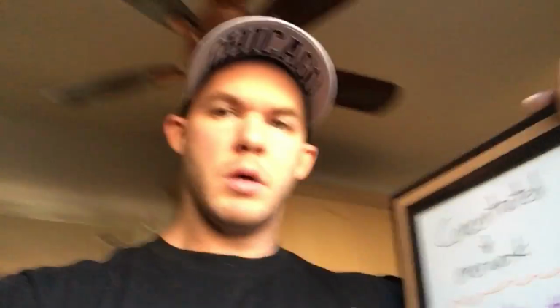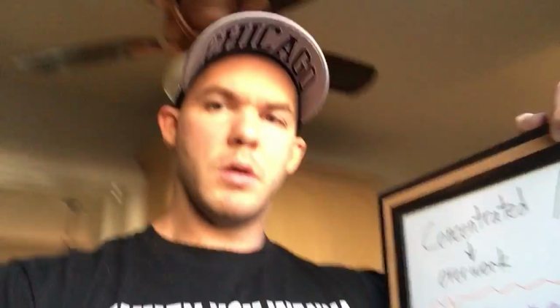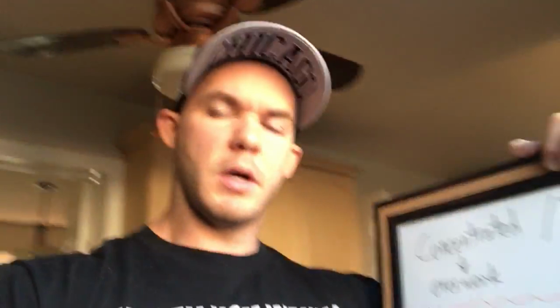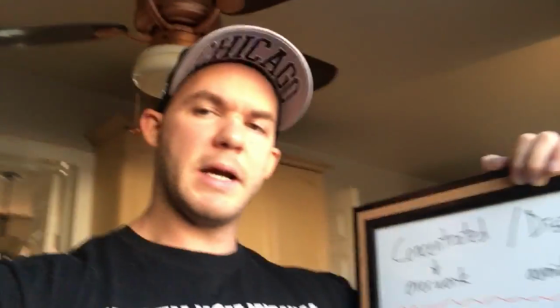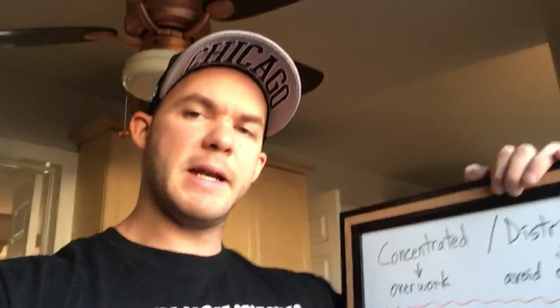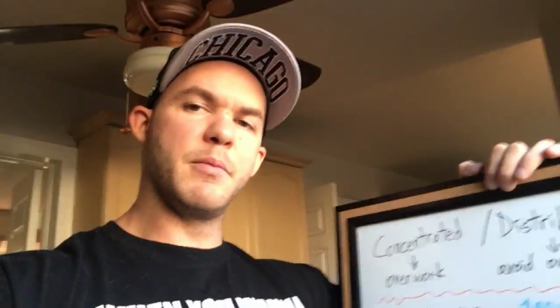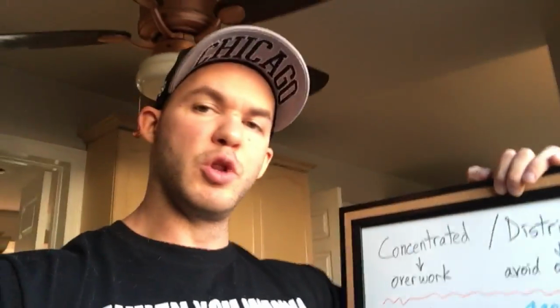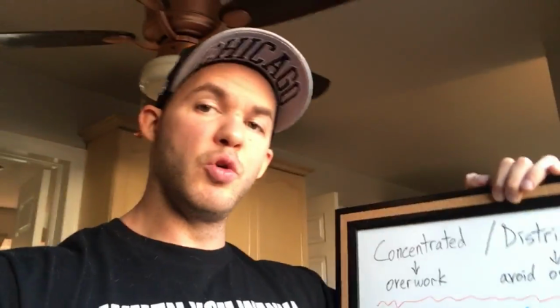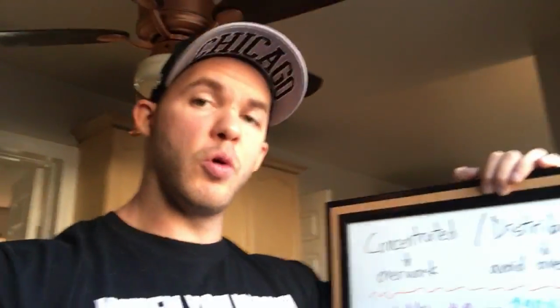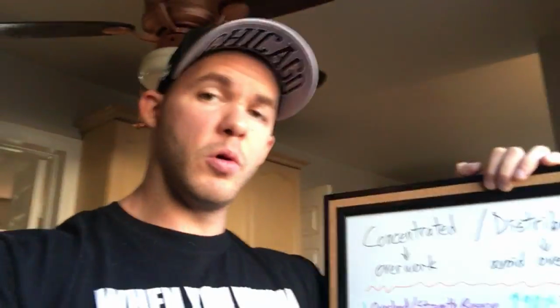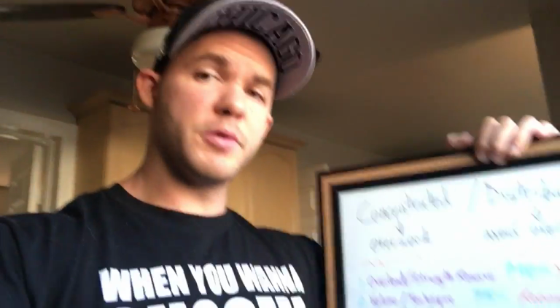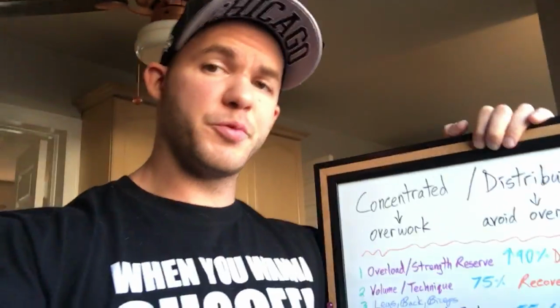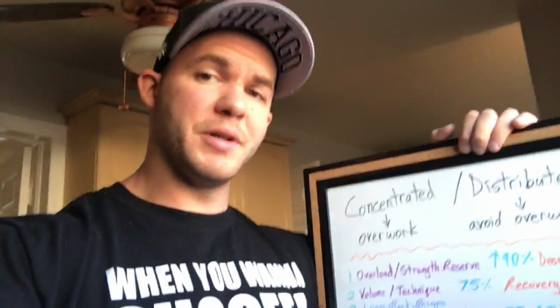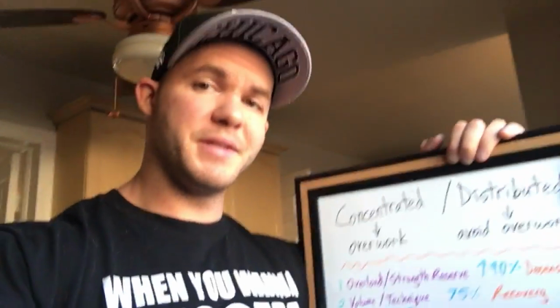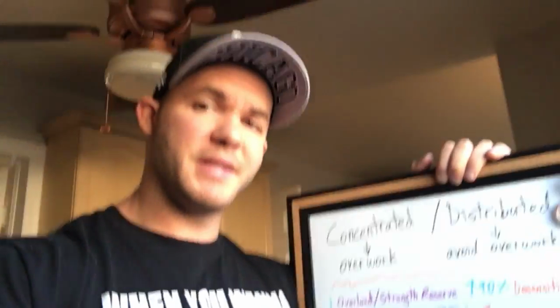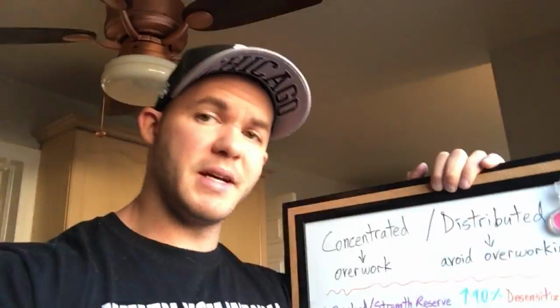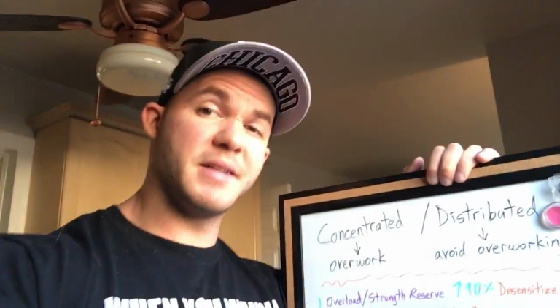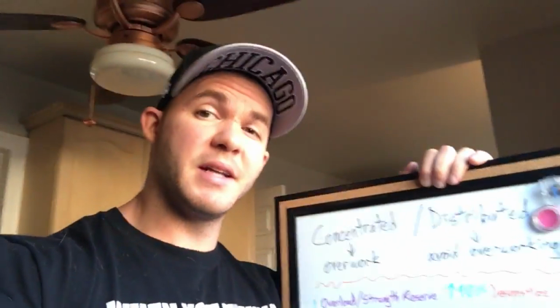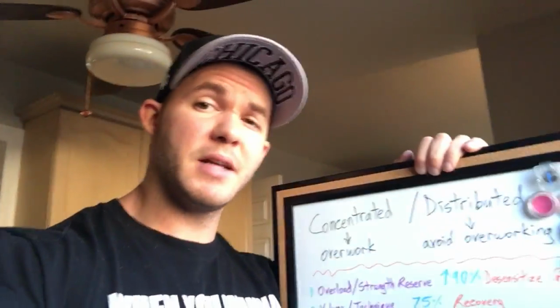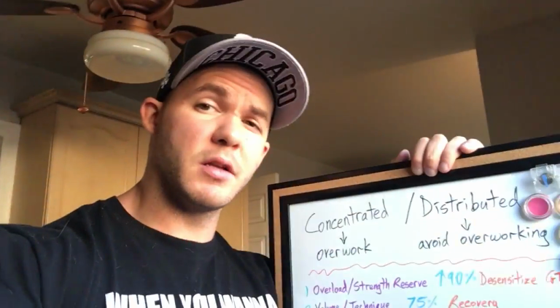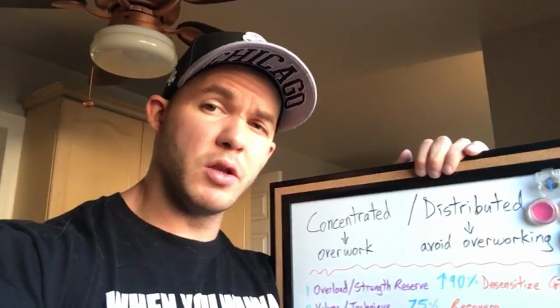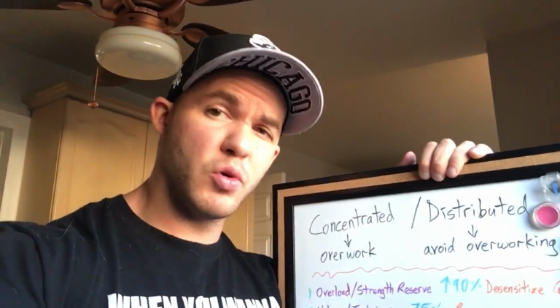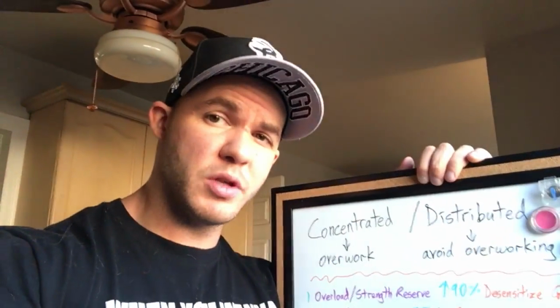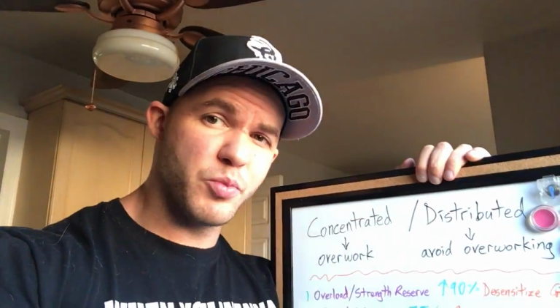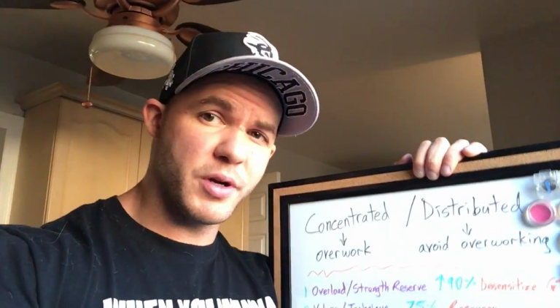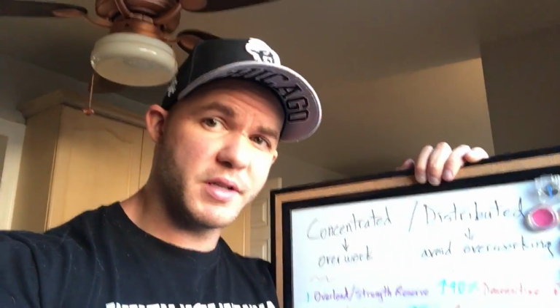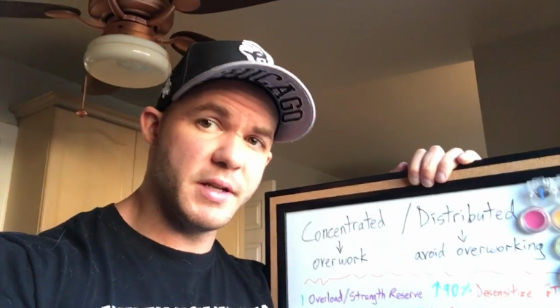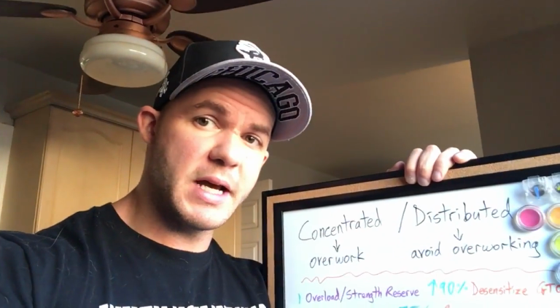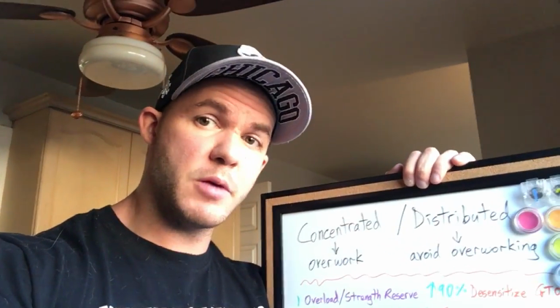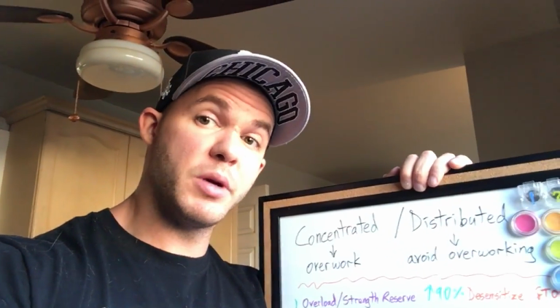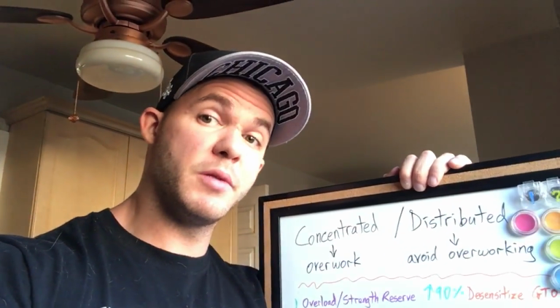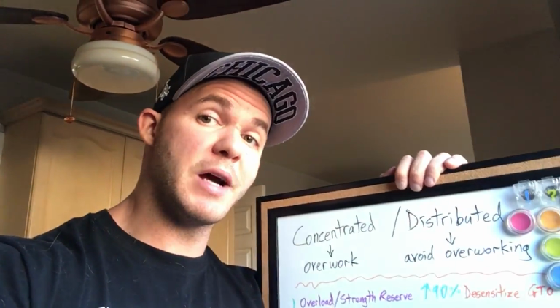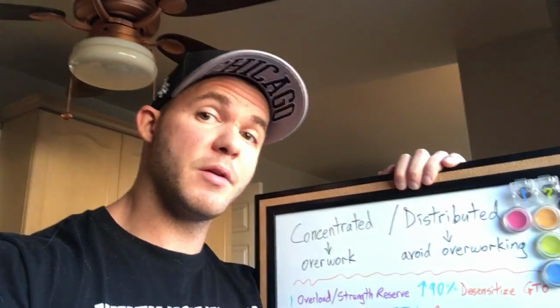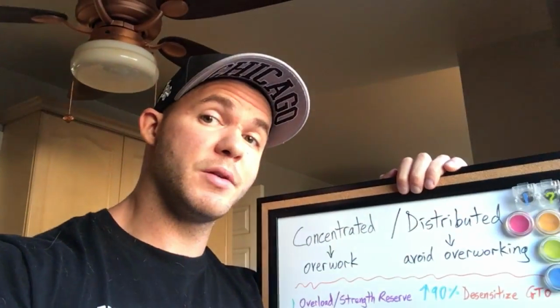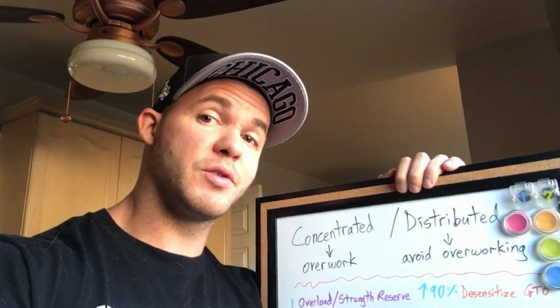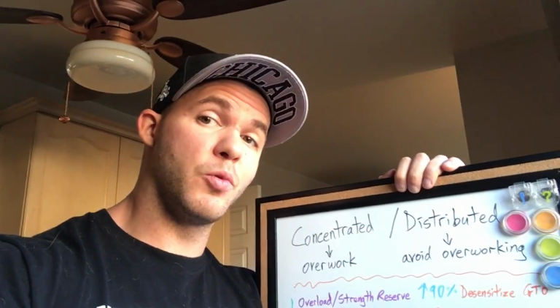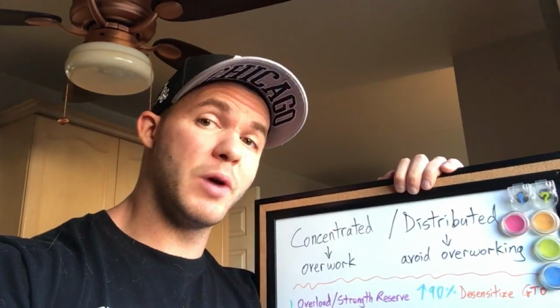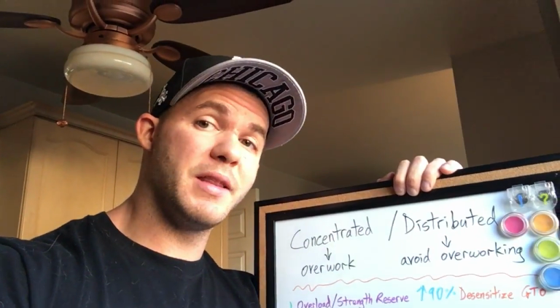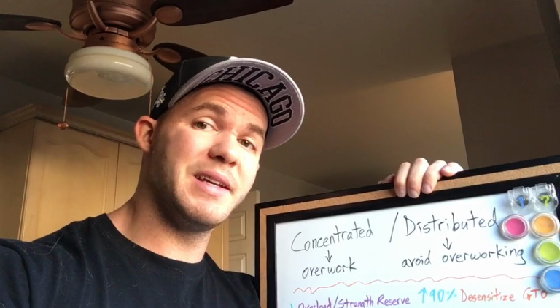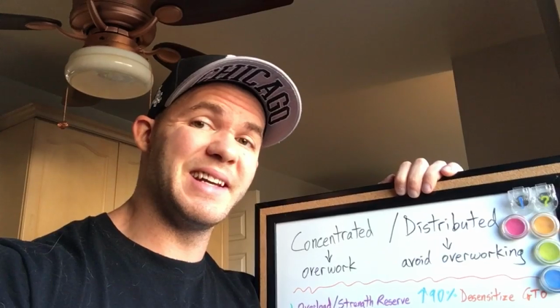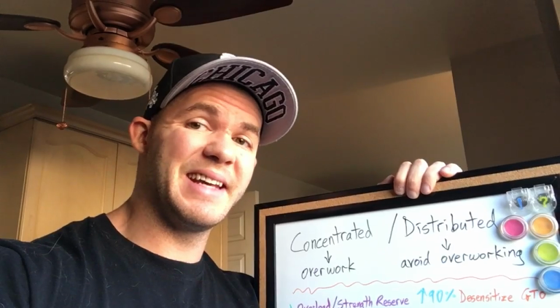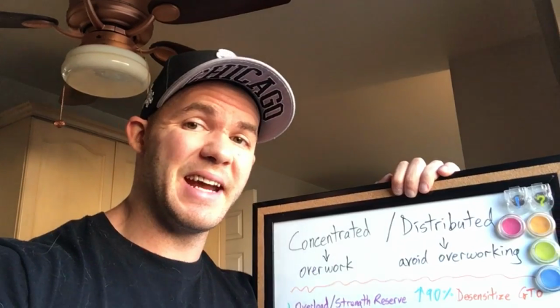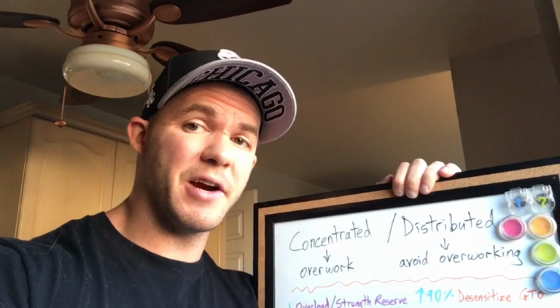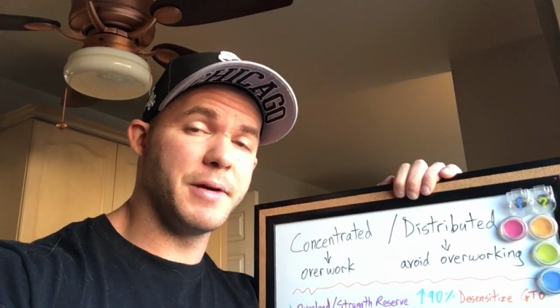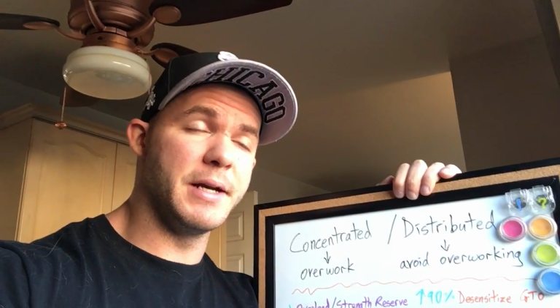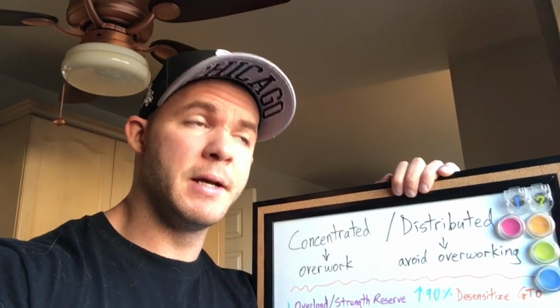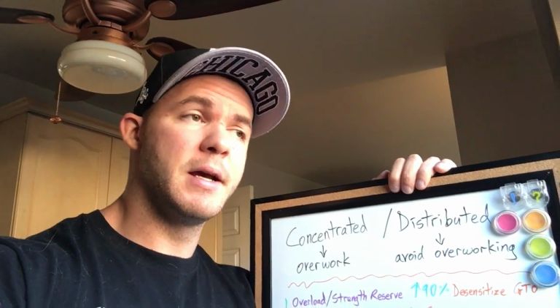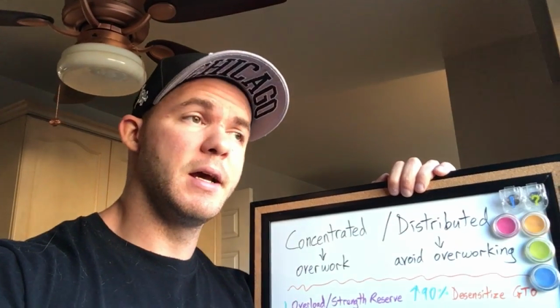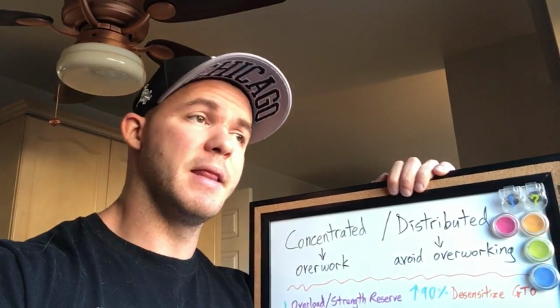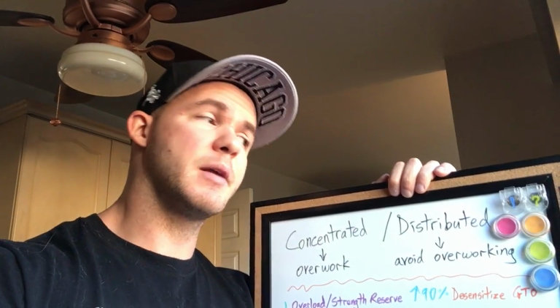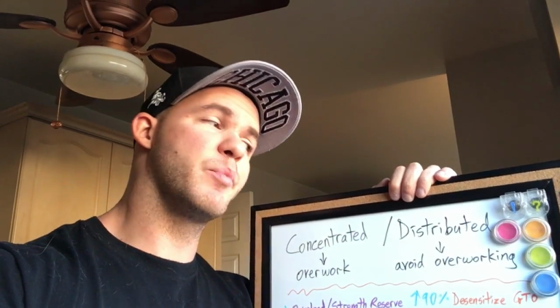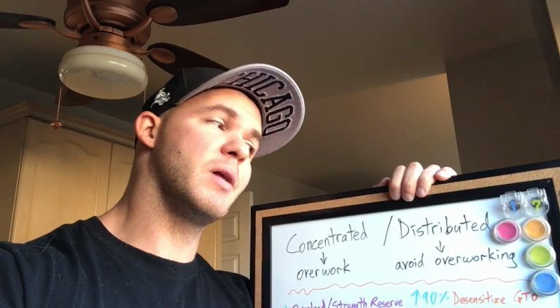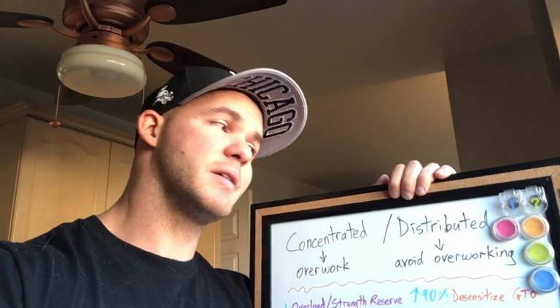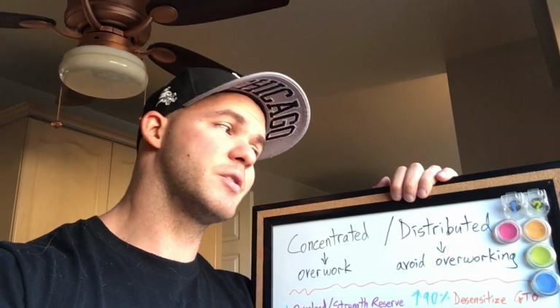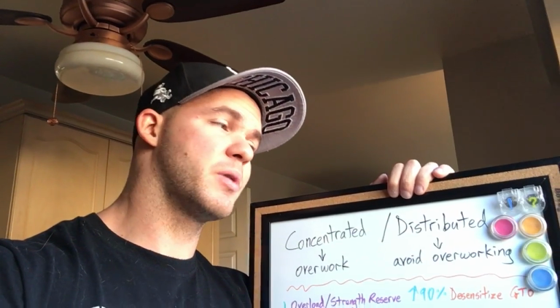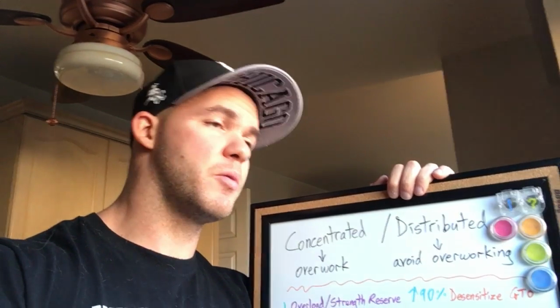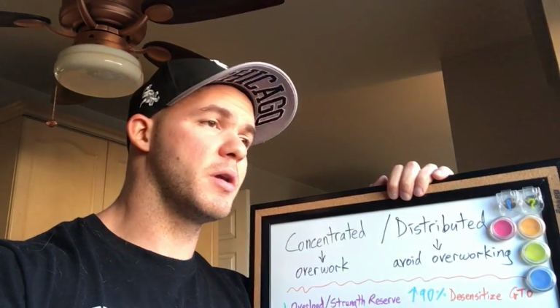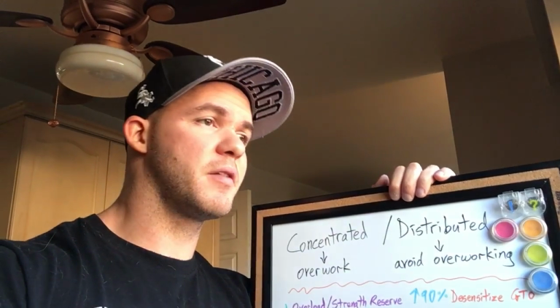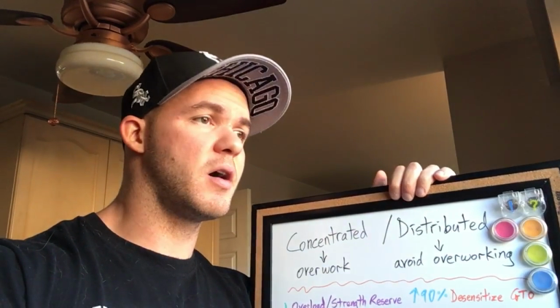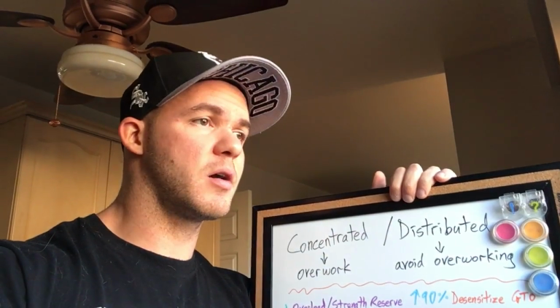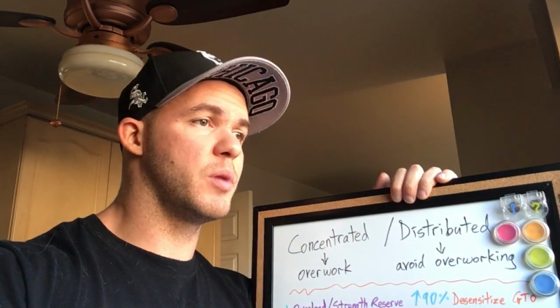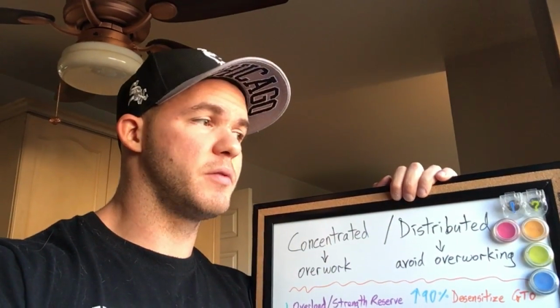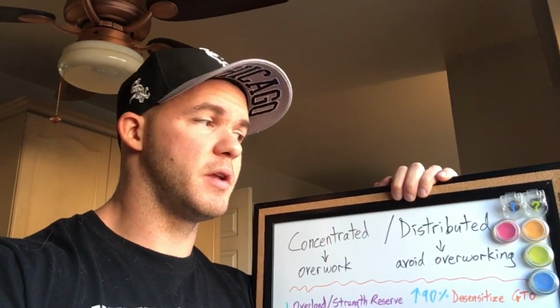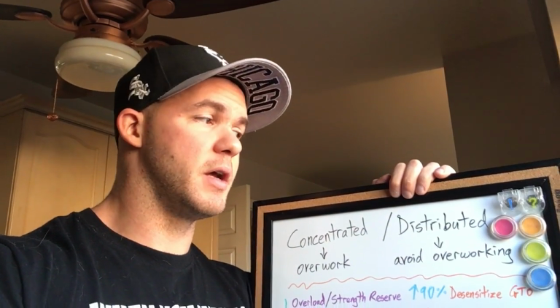A guy named Lou Holtz once said, it's not the load that breaks you down, but rather it's the way that you carry it. And that applies to what I want to talk about today.